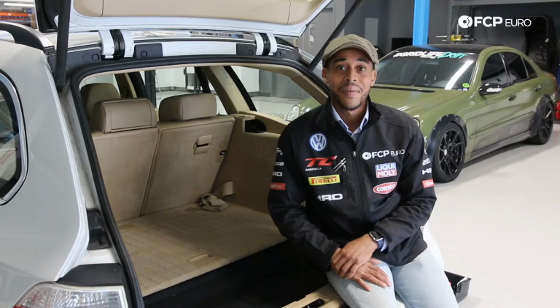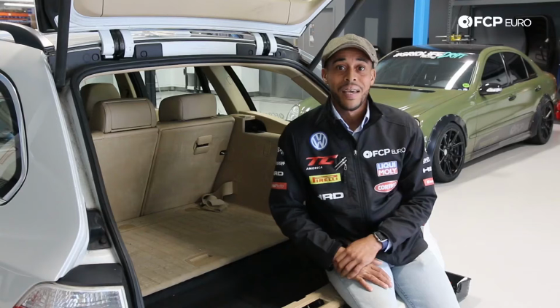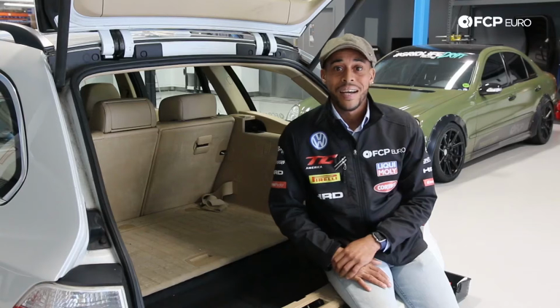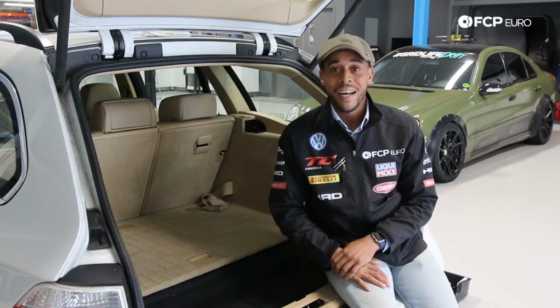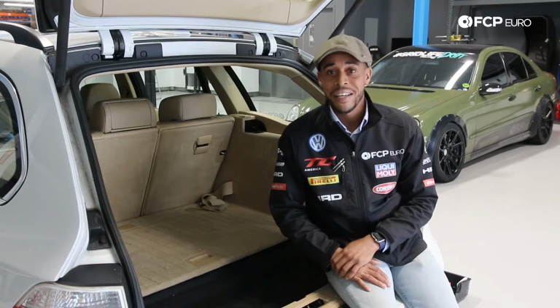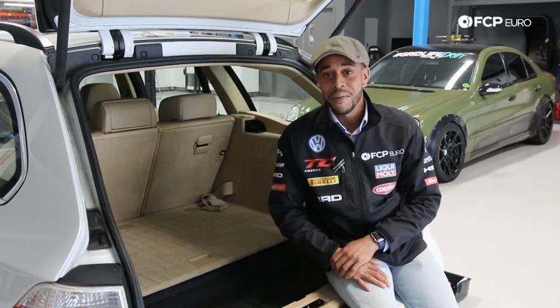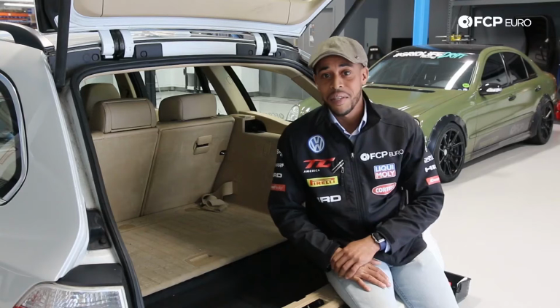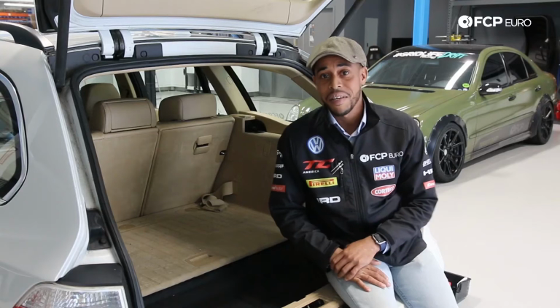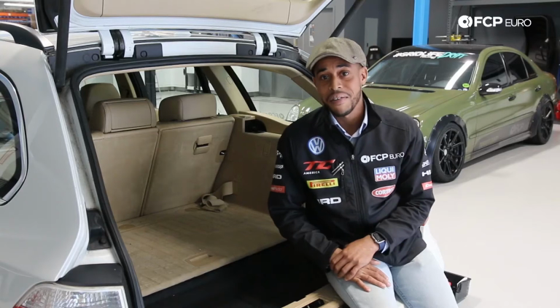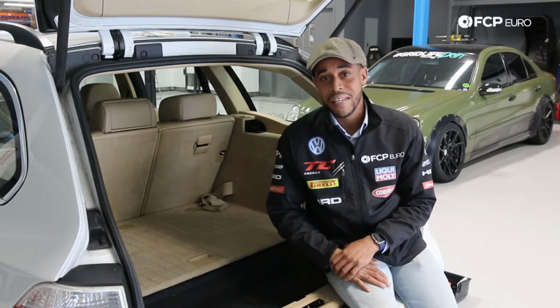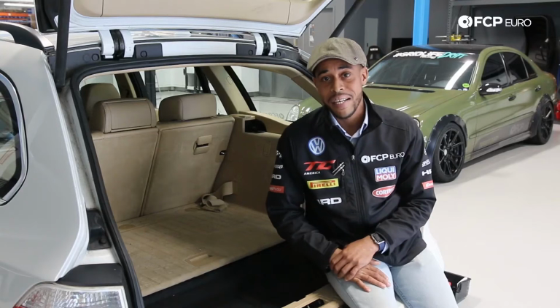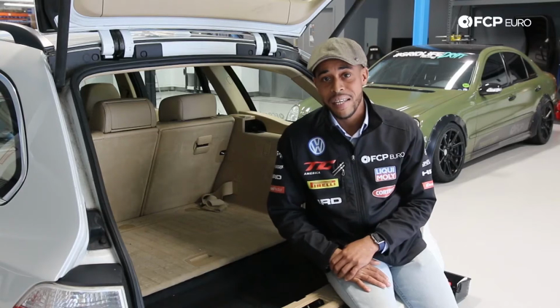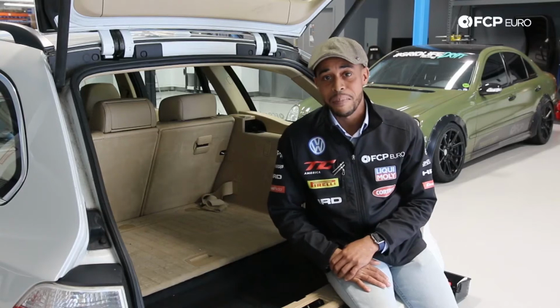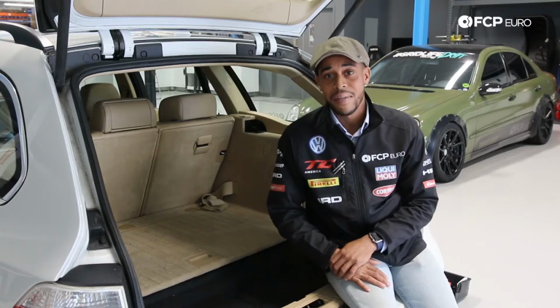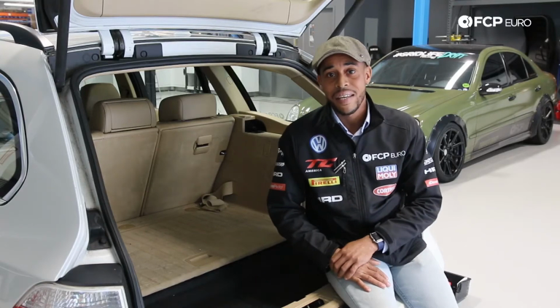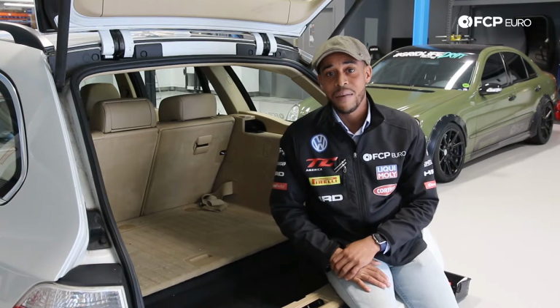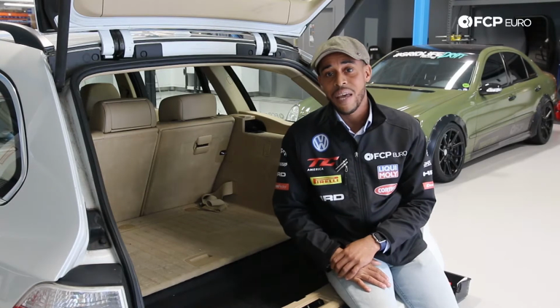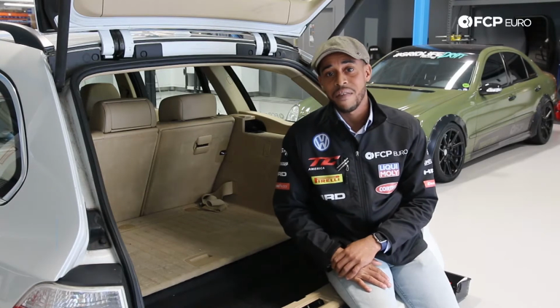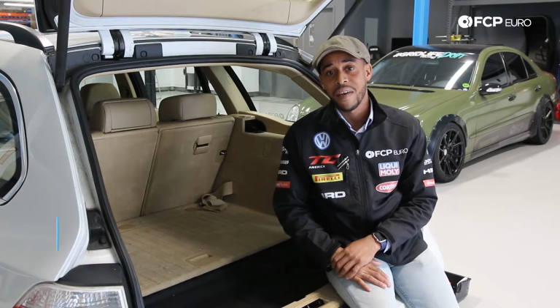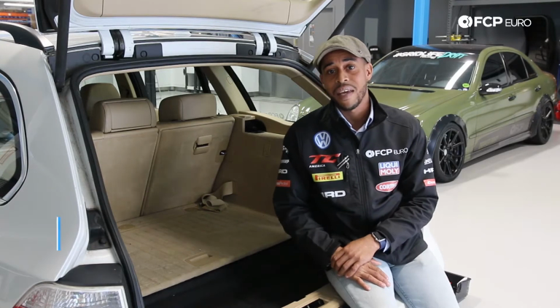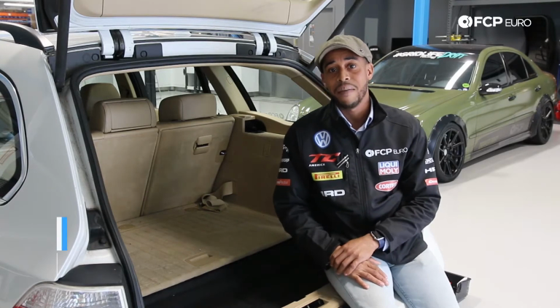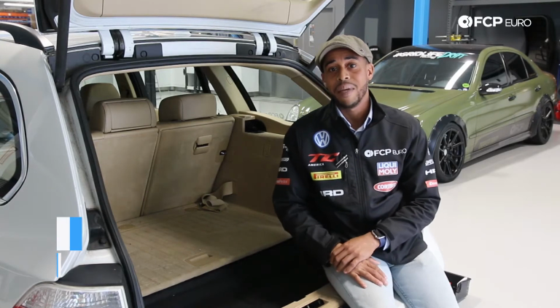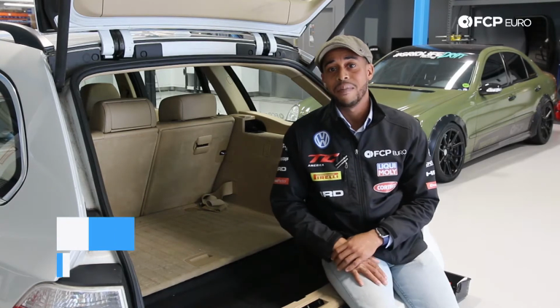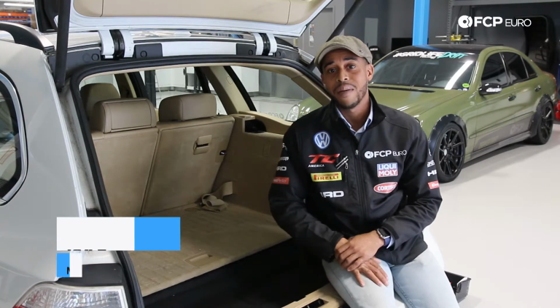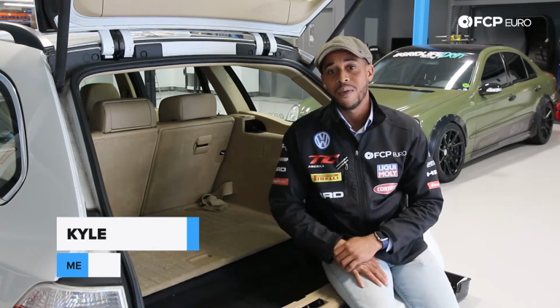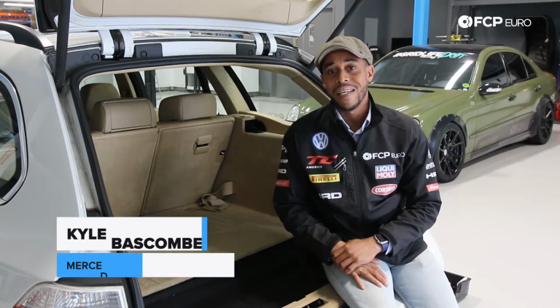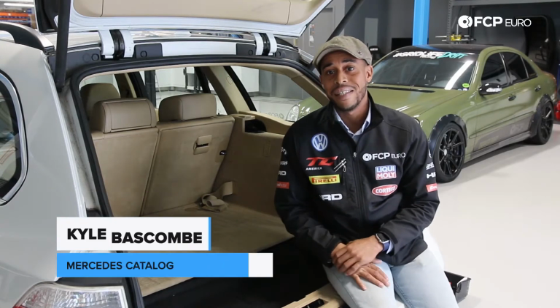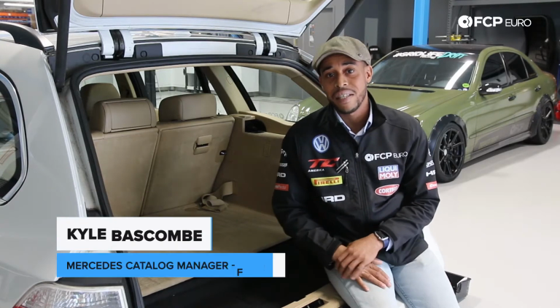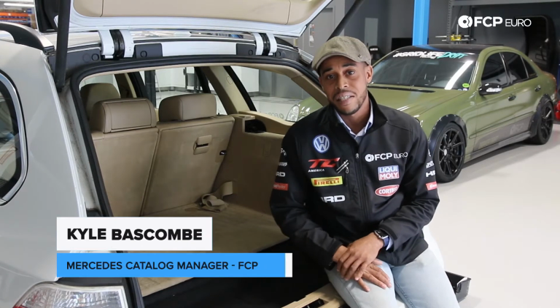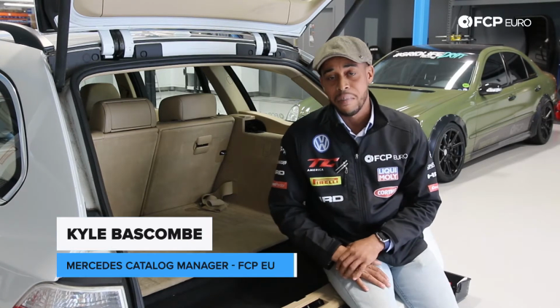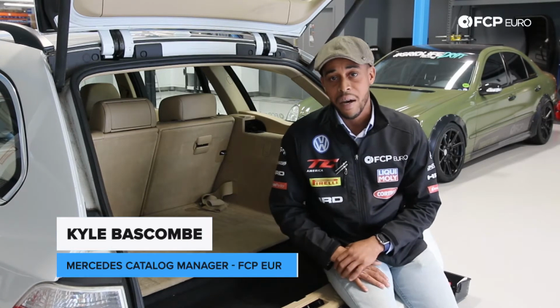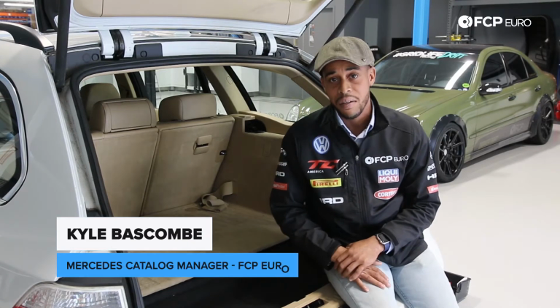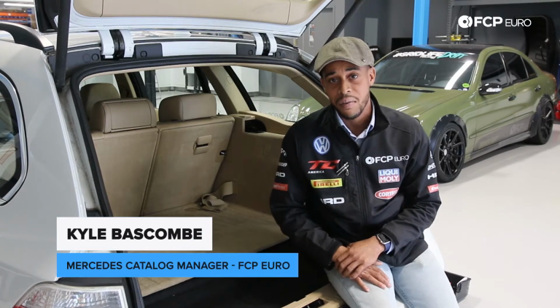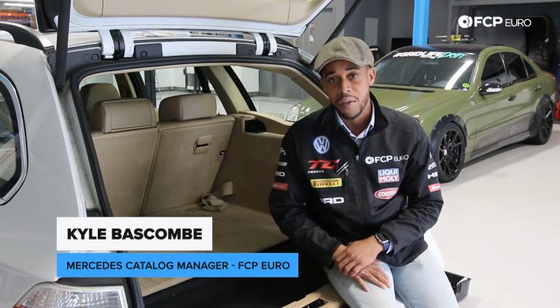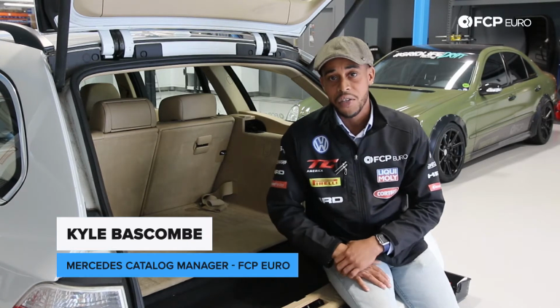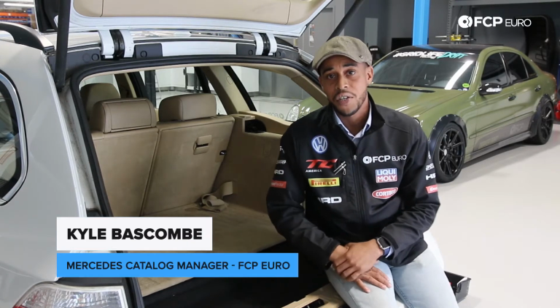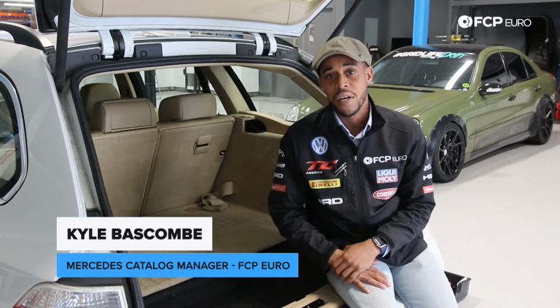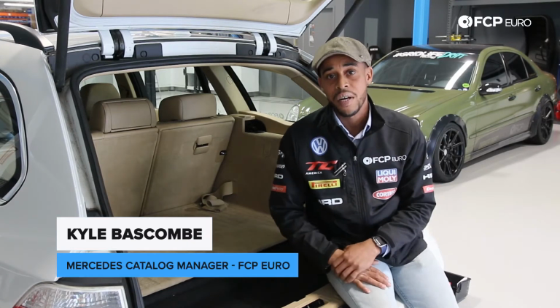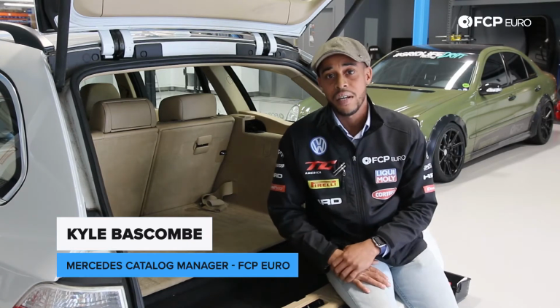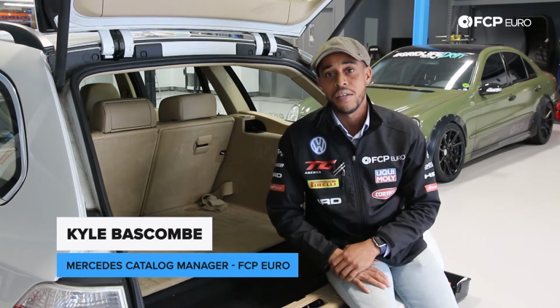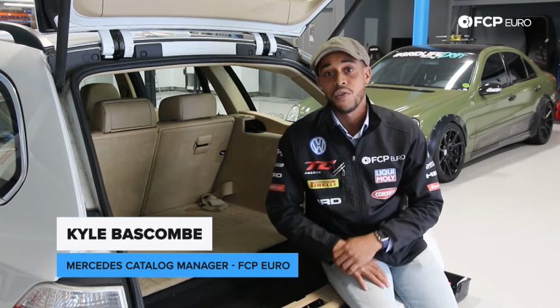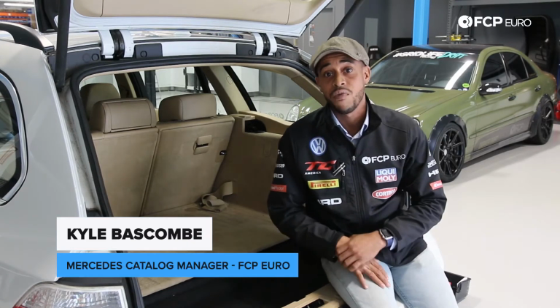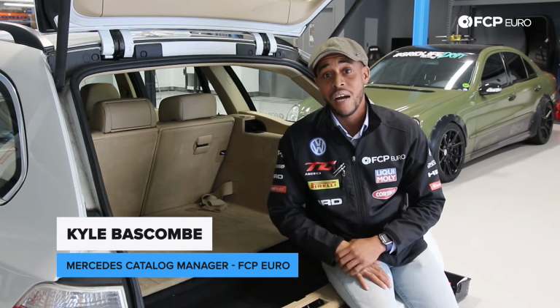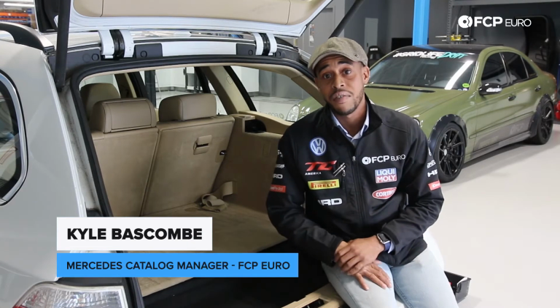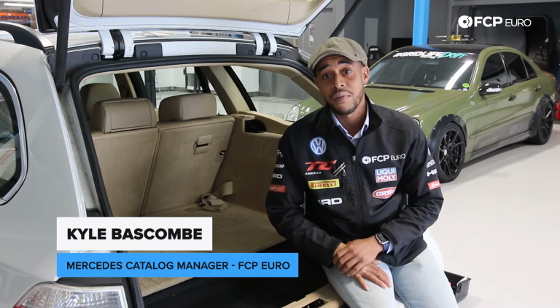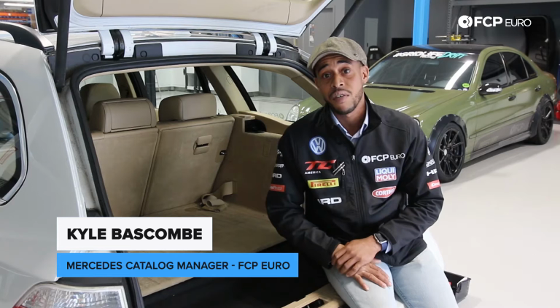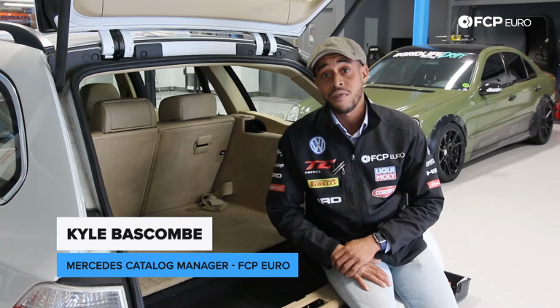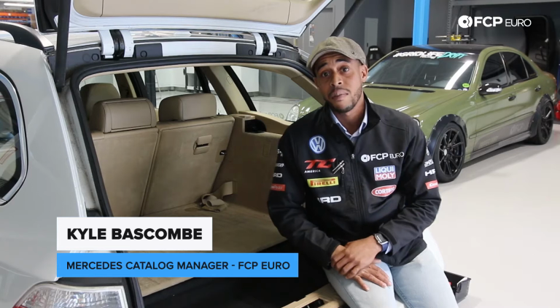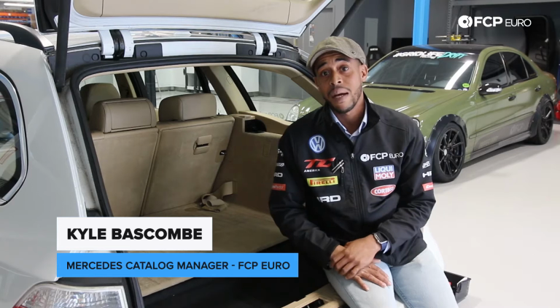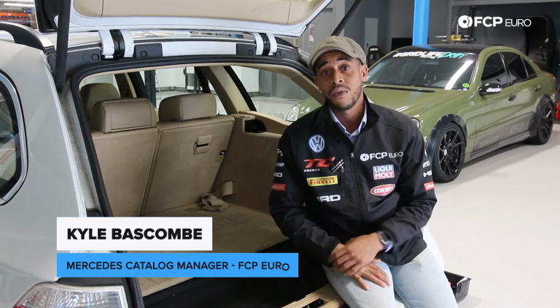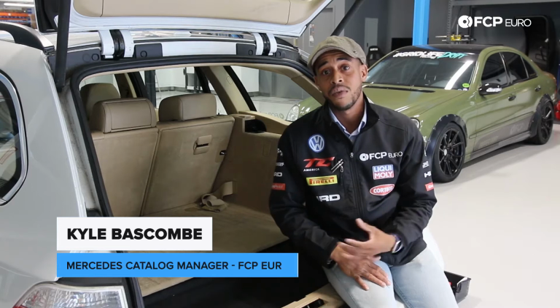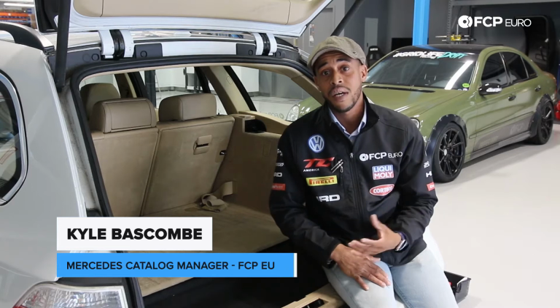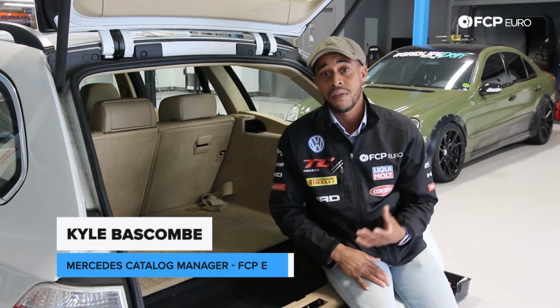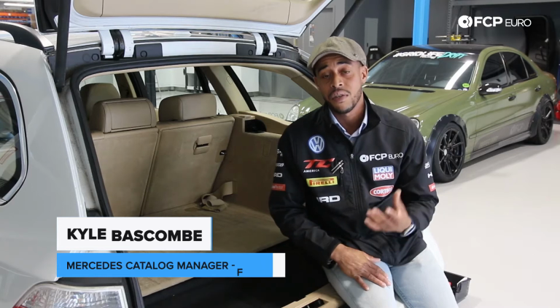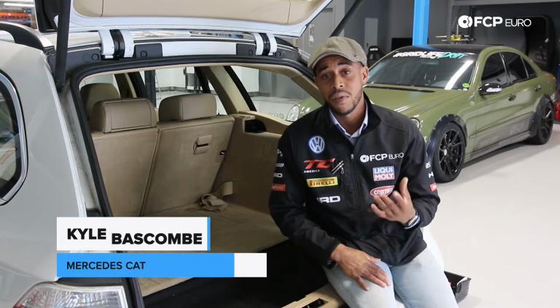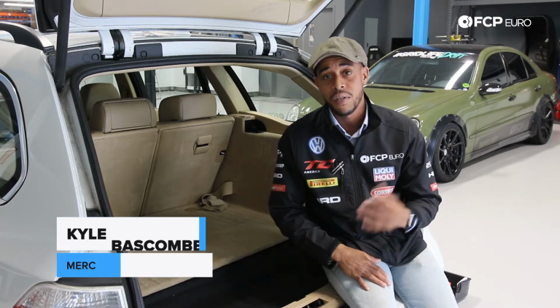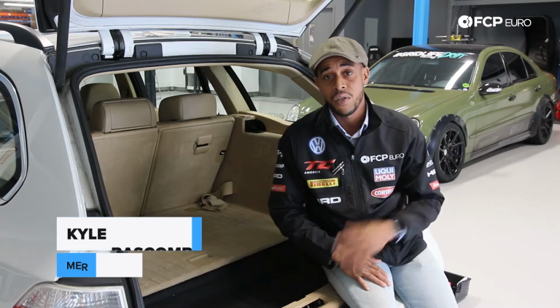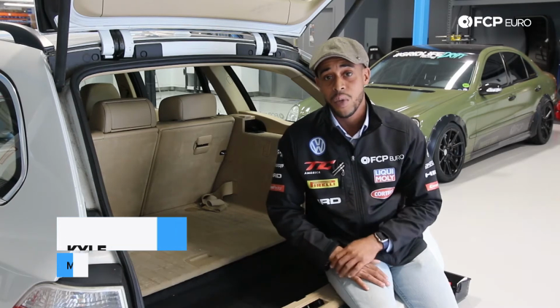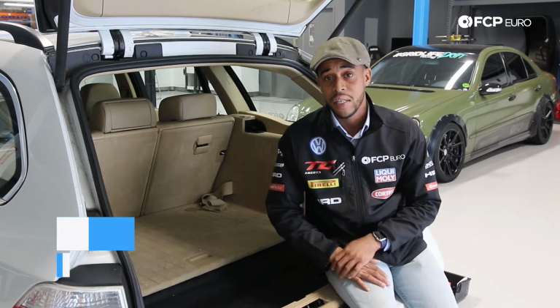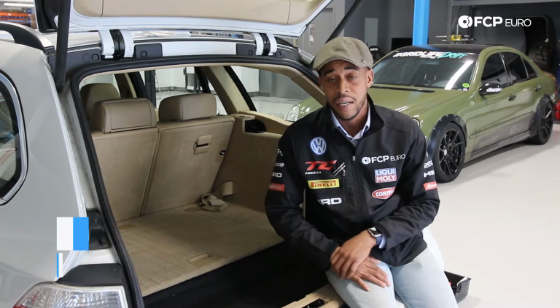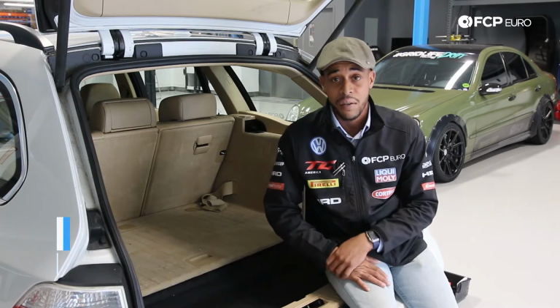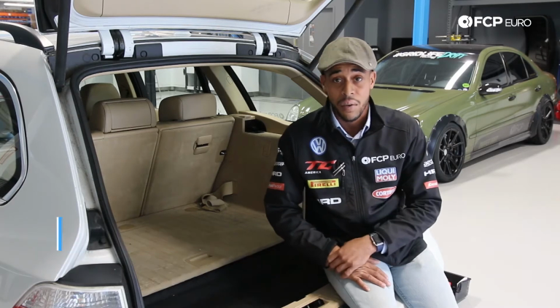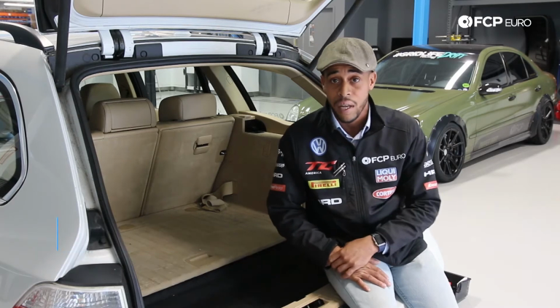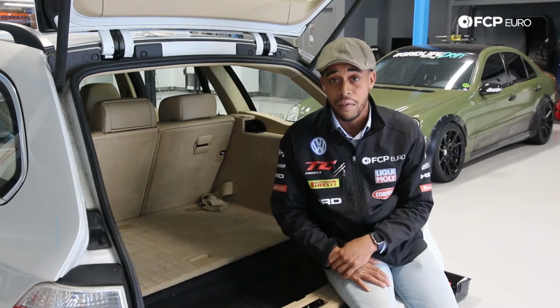Kyle here with another tech tip. Today we have a BMW E60 model, which is your 5 series from about 2003 to 2010 or 2011.